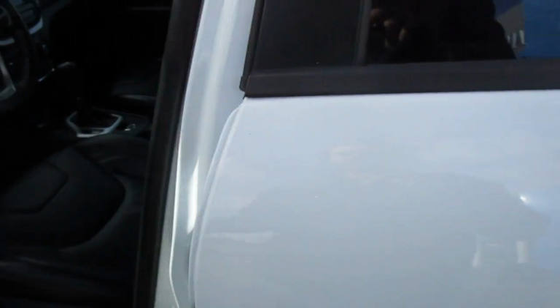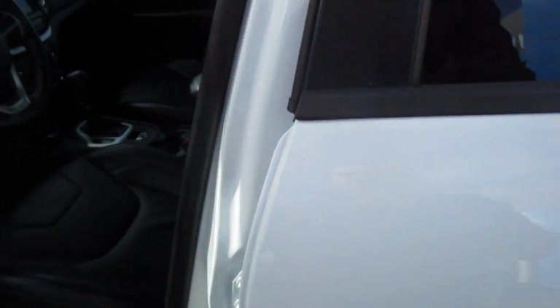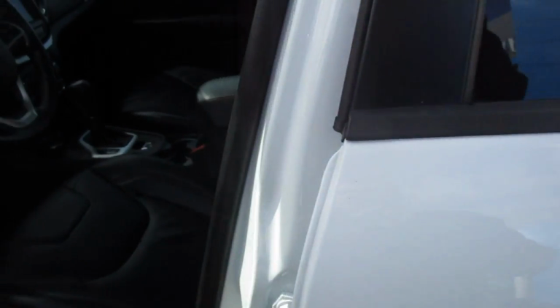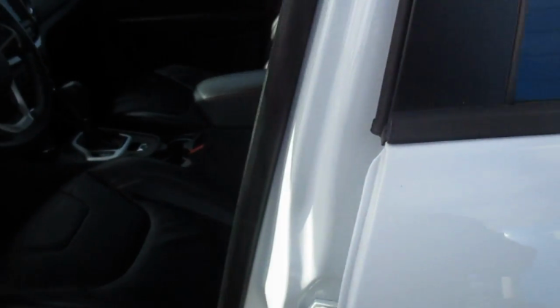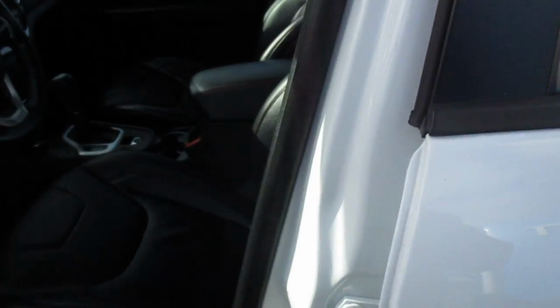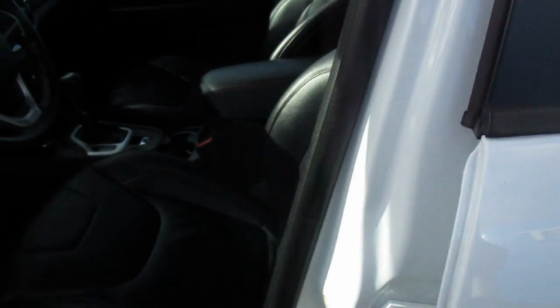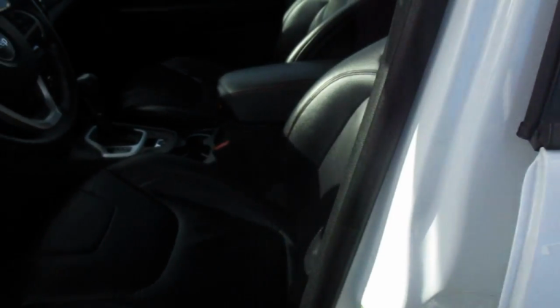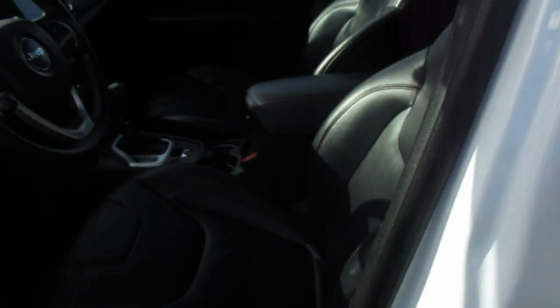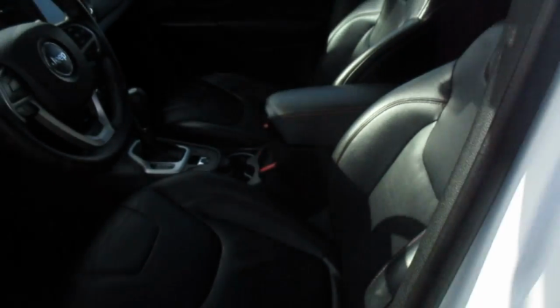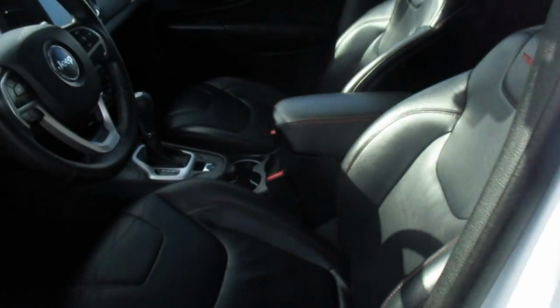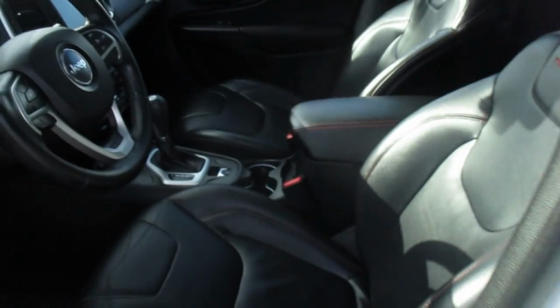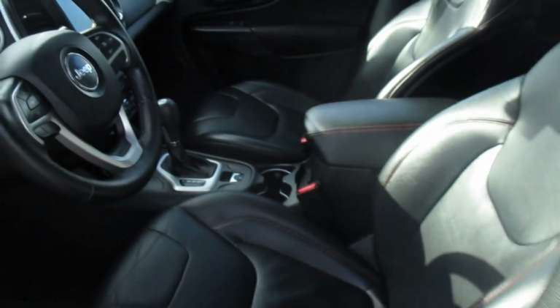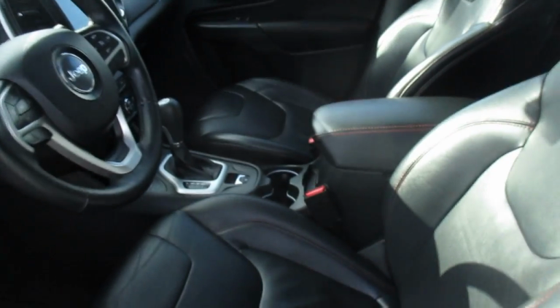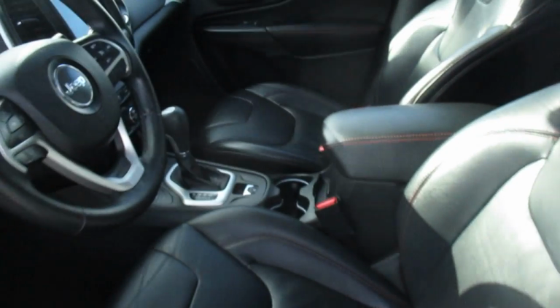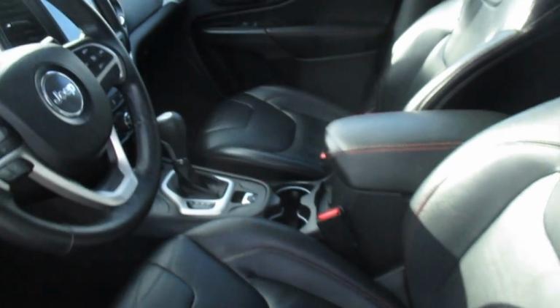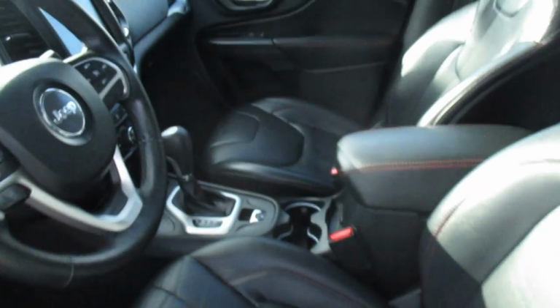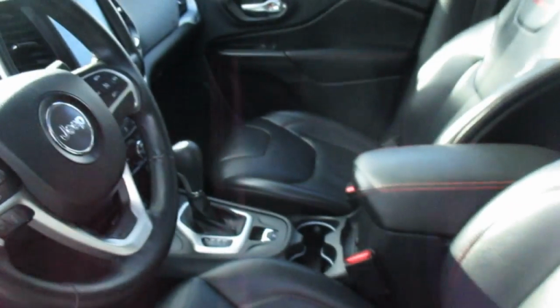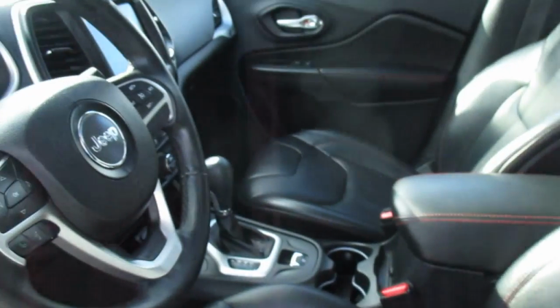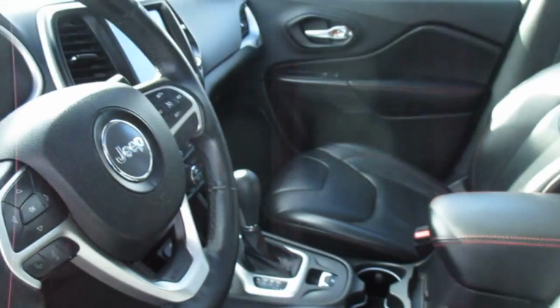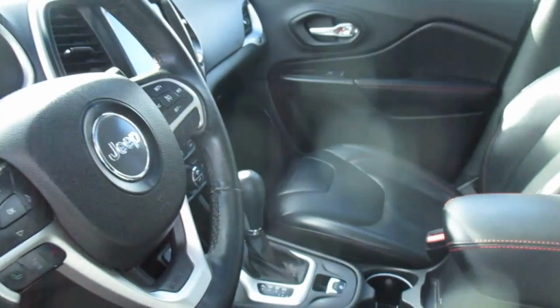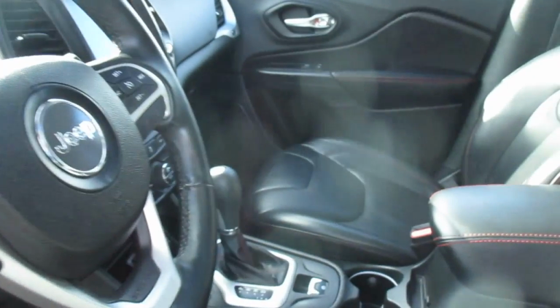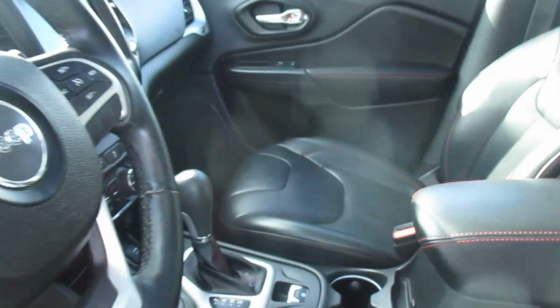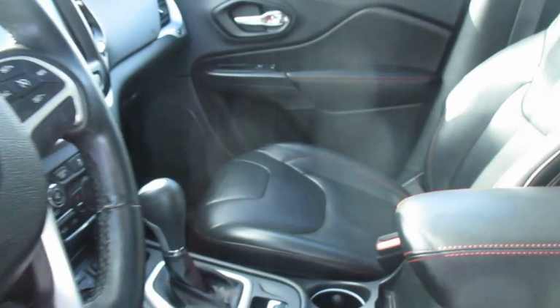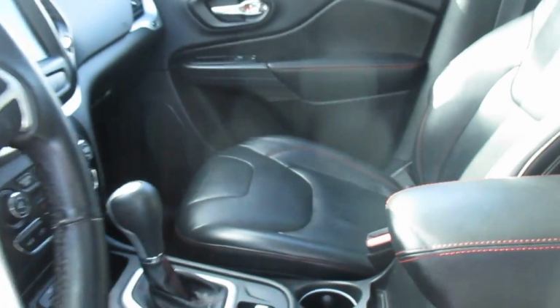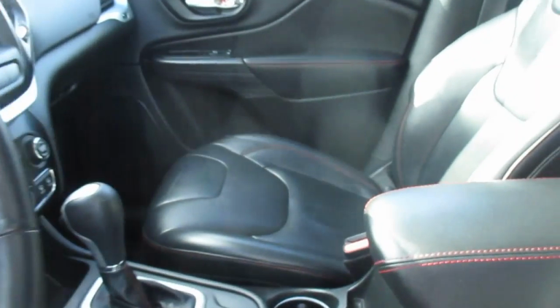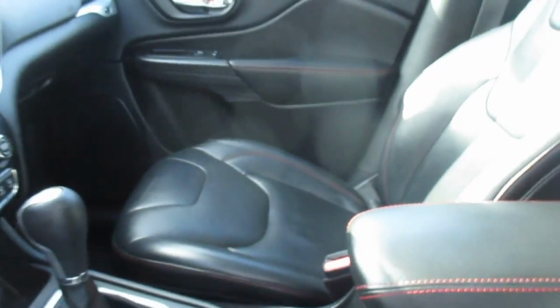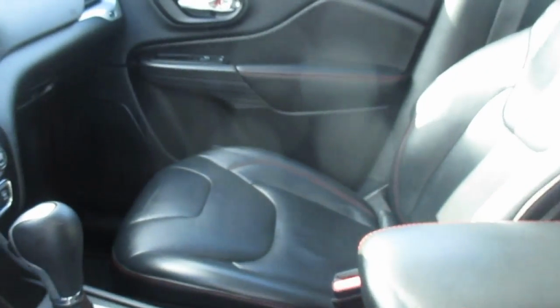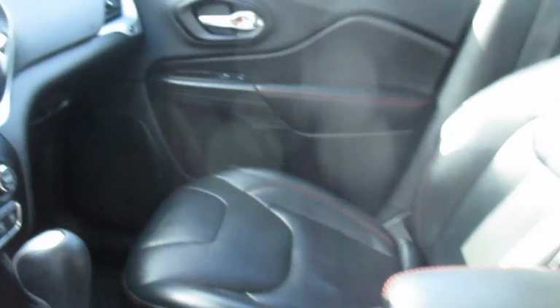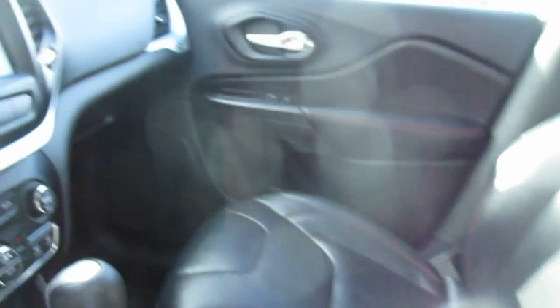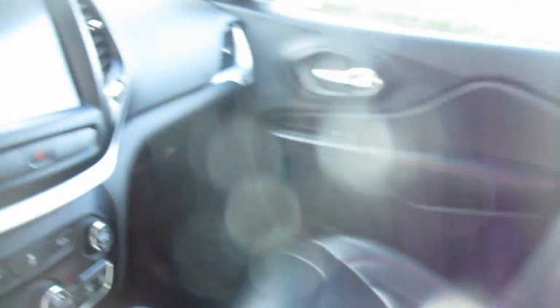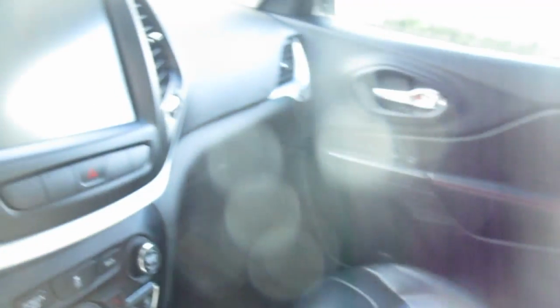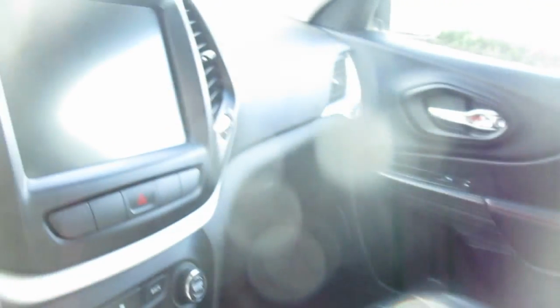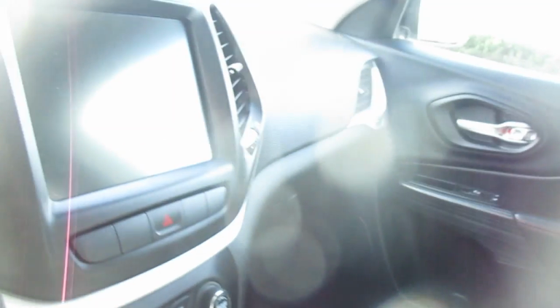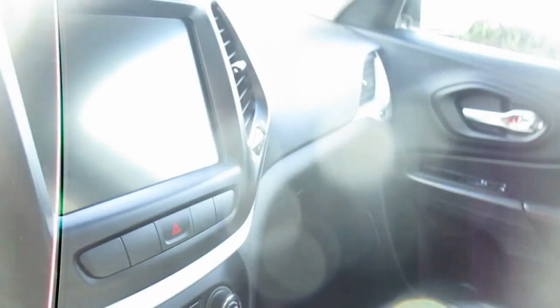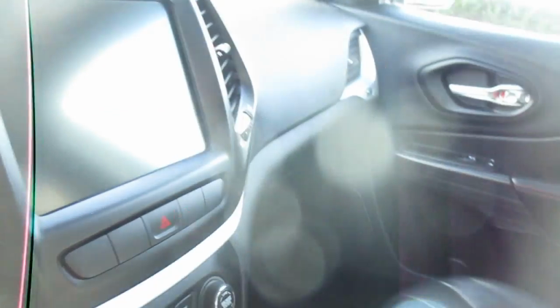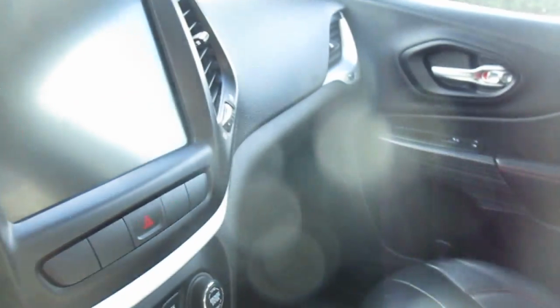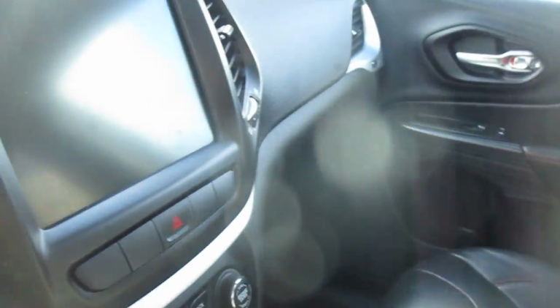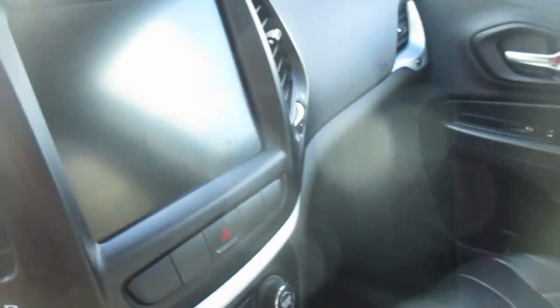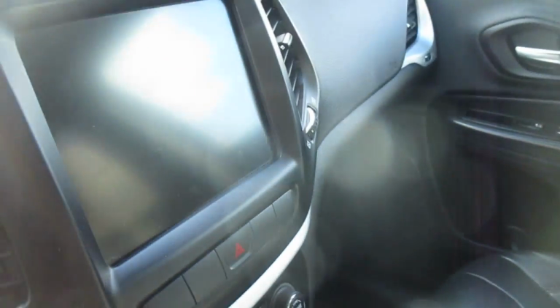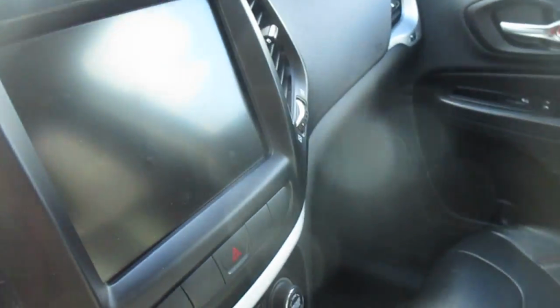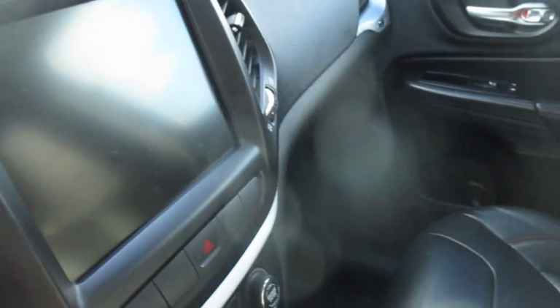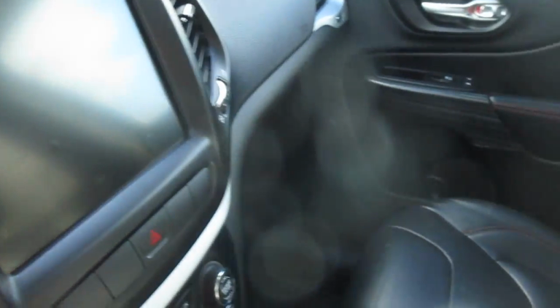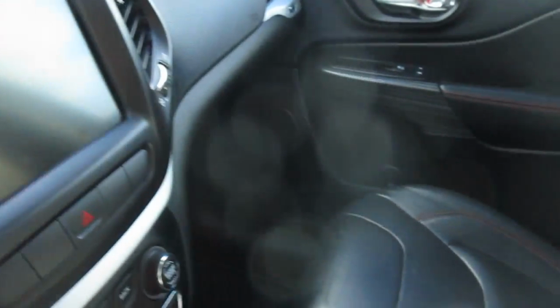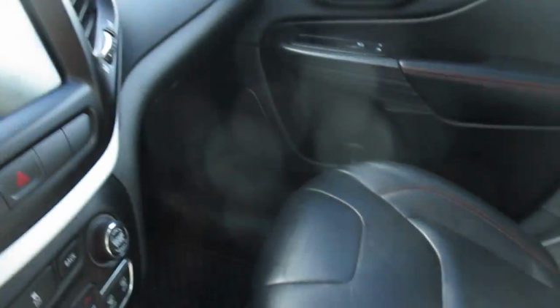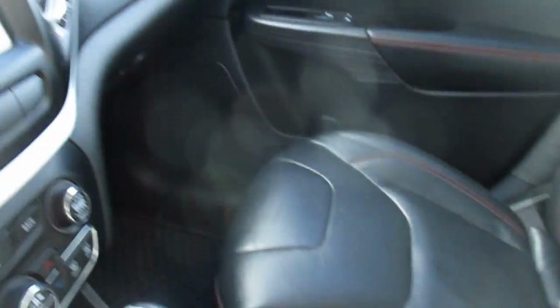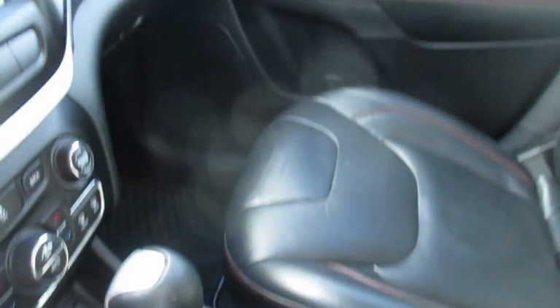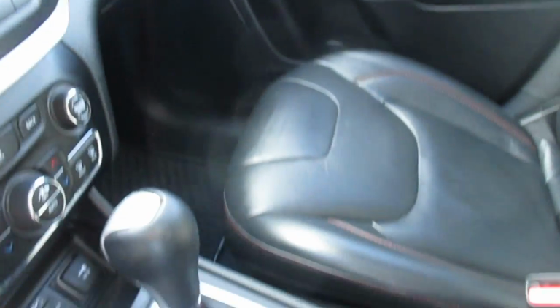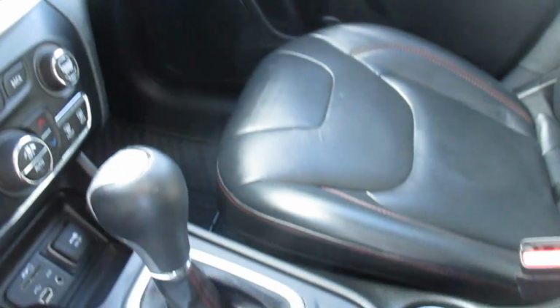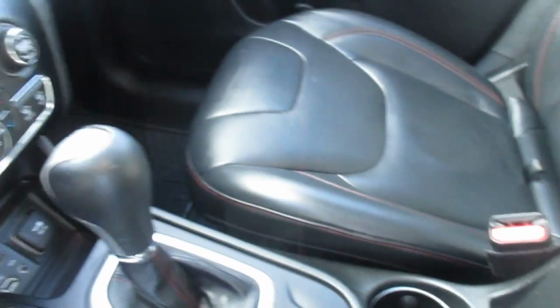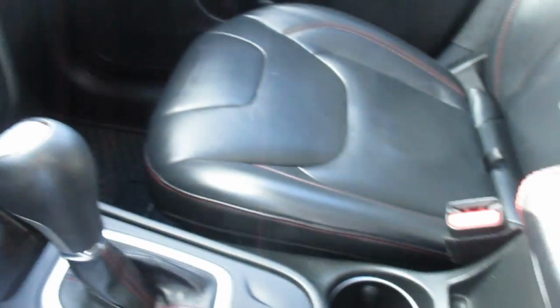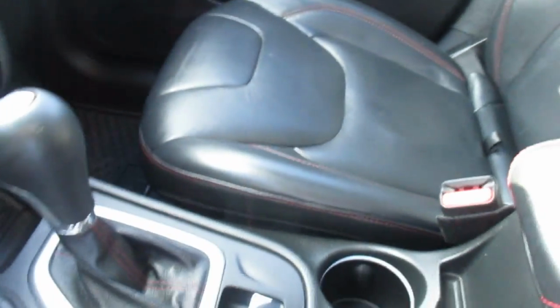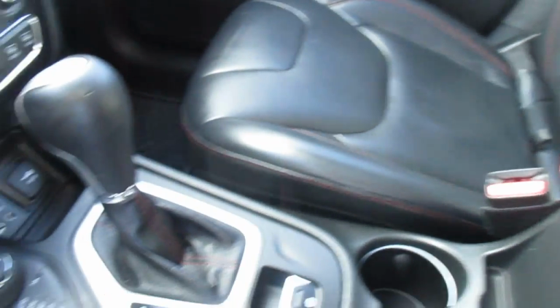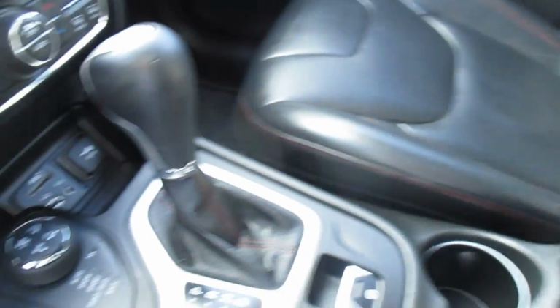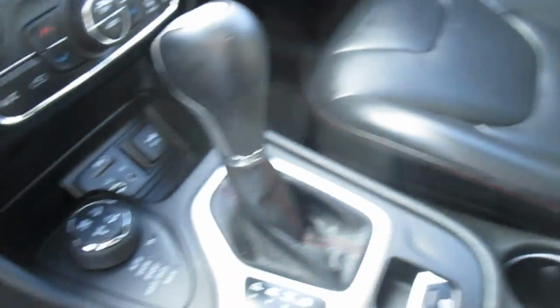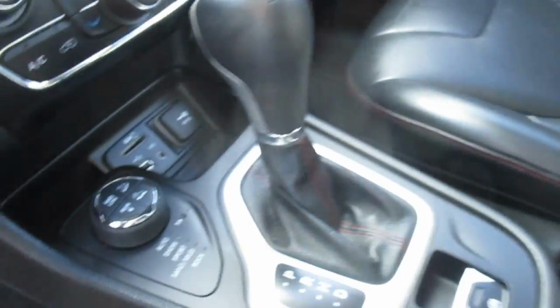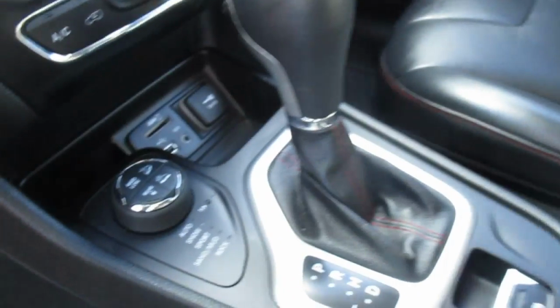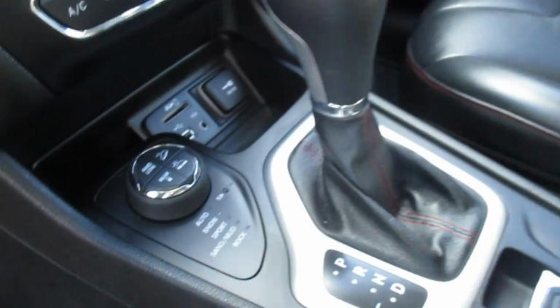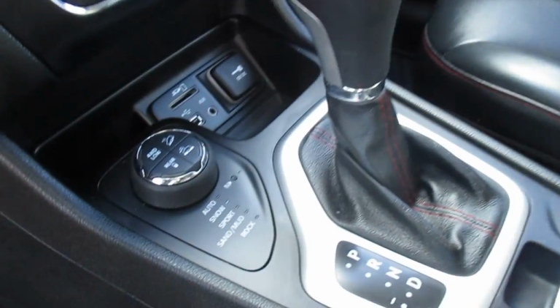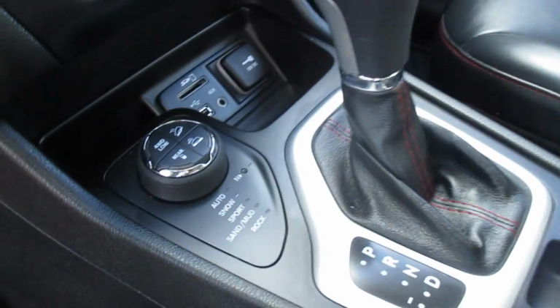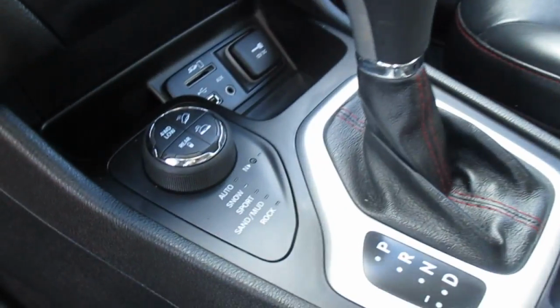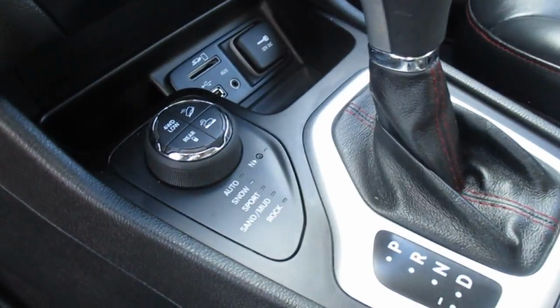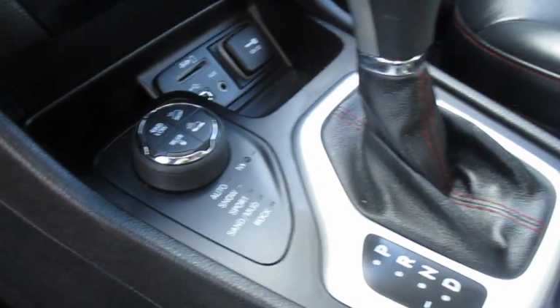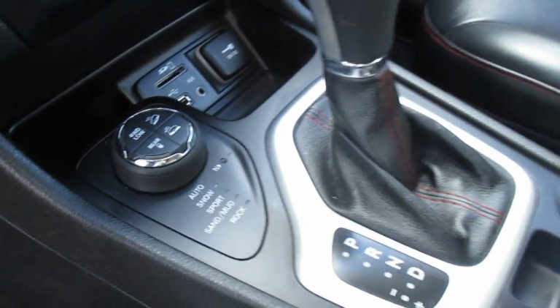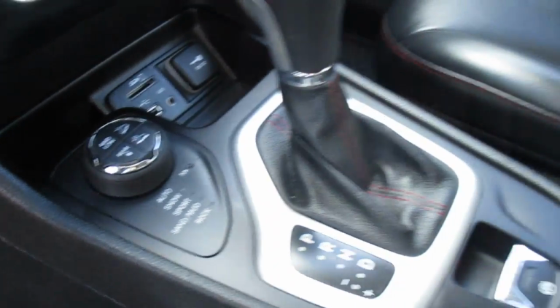Leather interior, heated seats, heated steering wheel too. Touch screen sound system with navigation. Sport suspension.